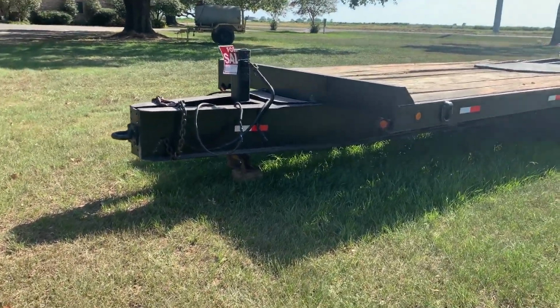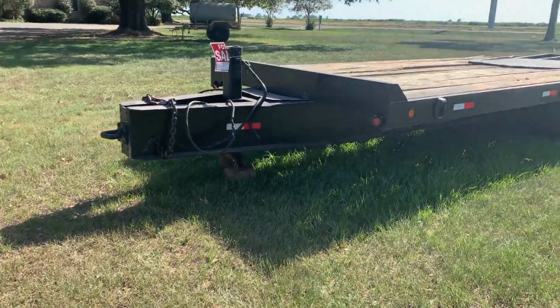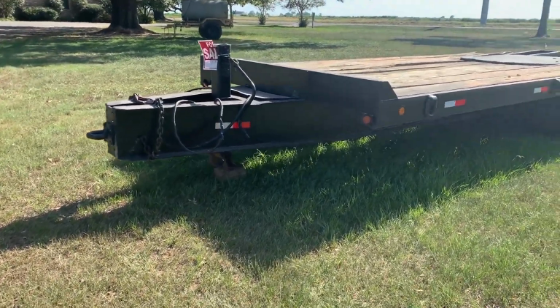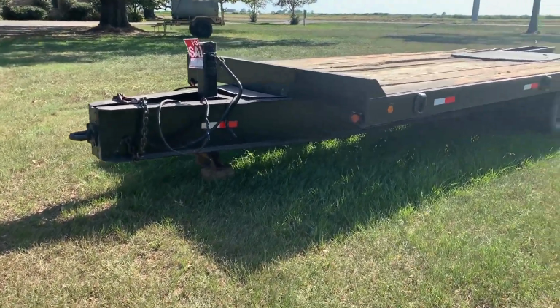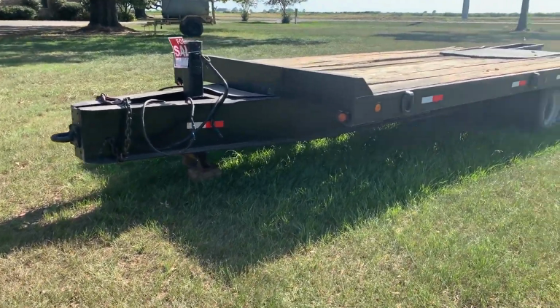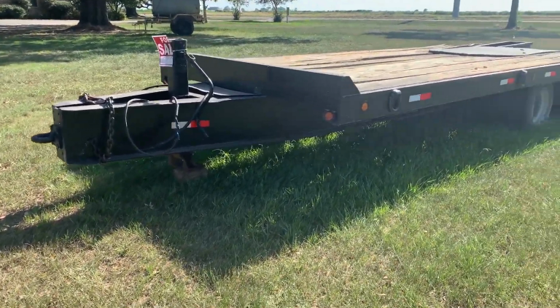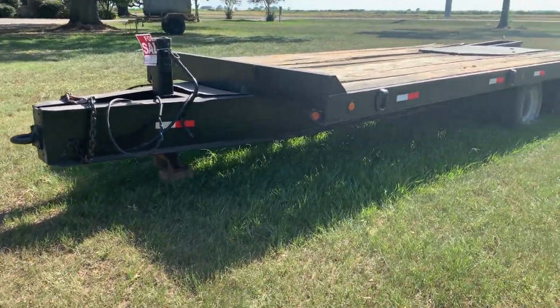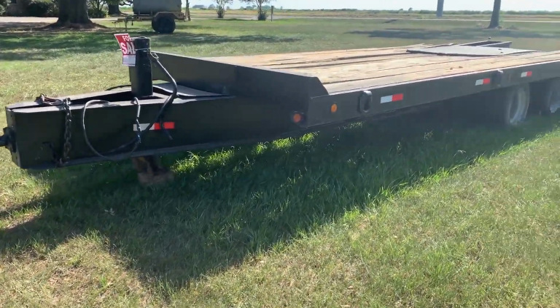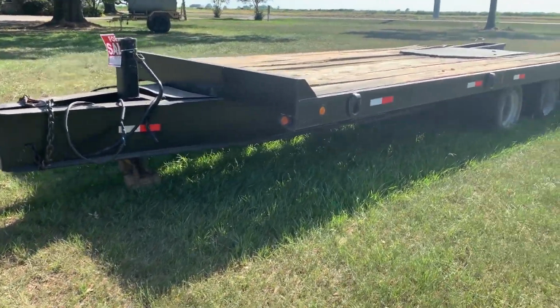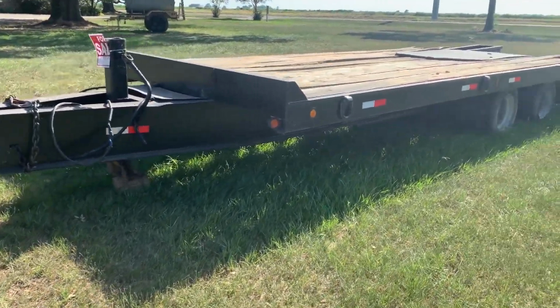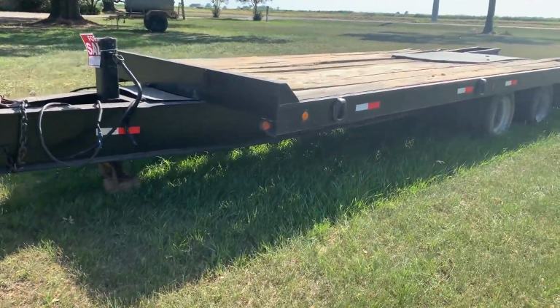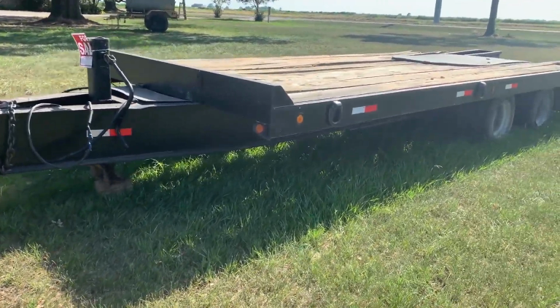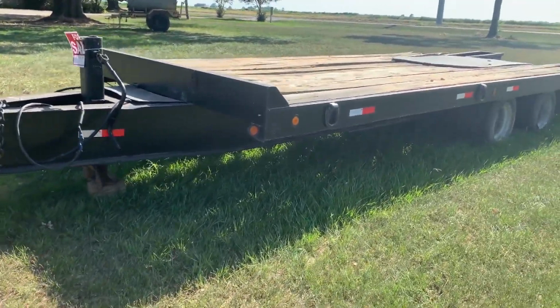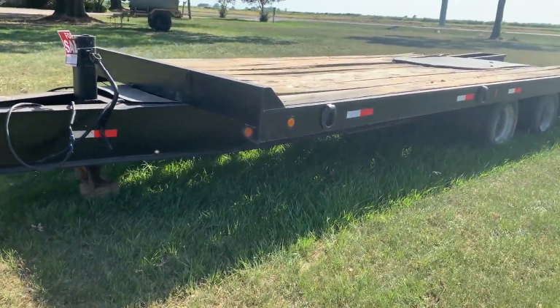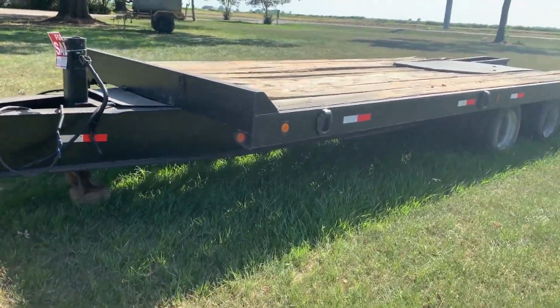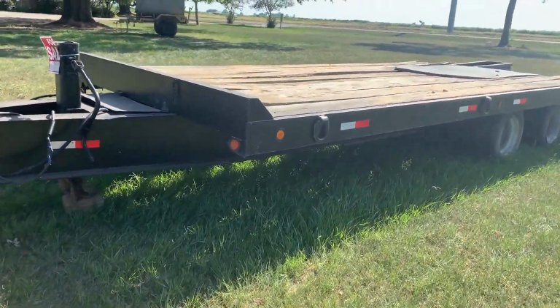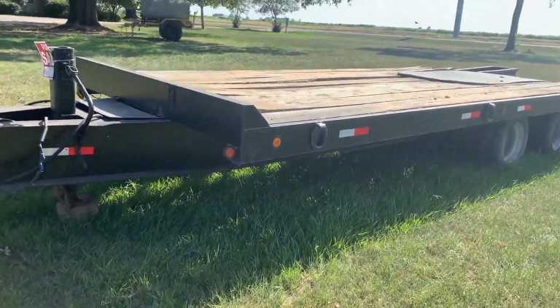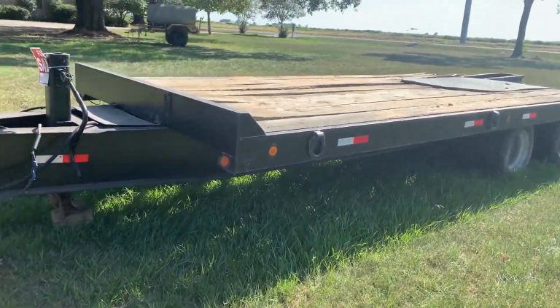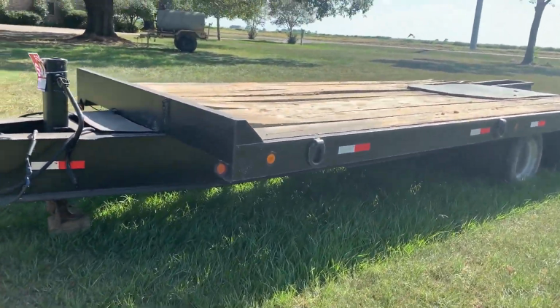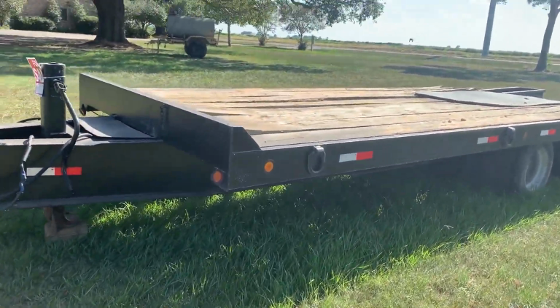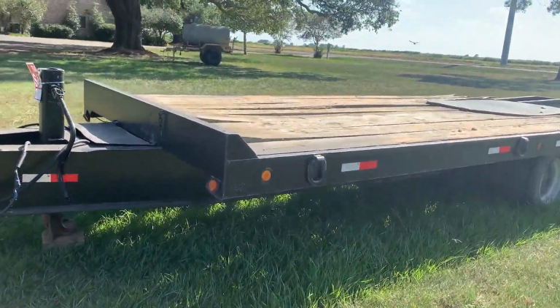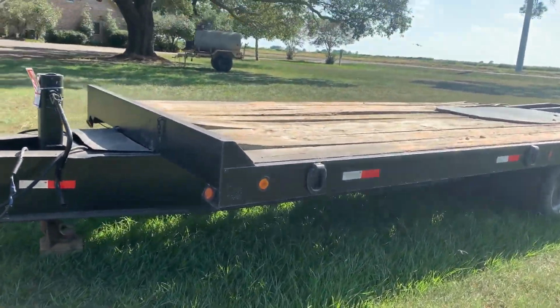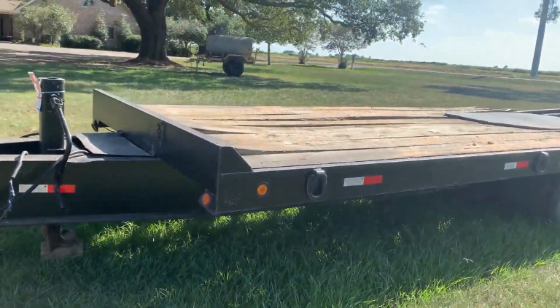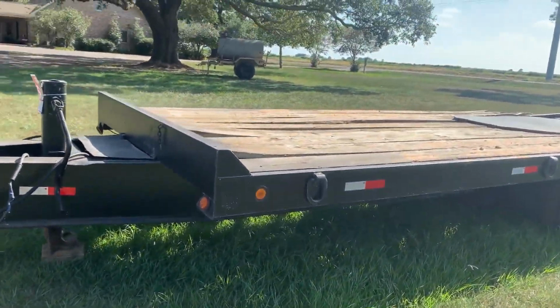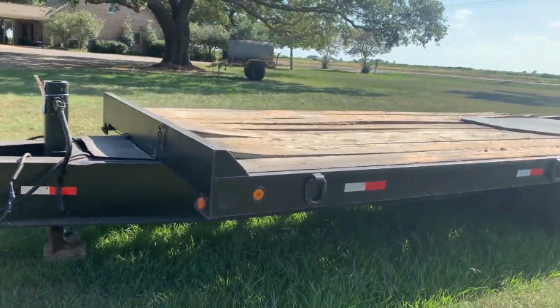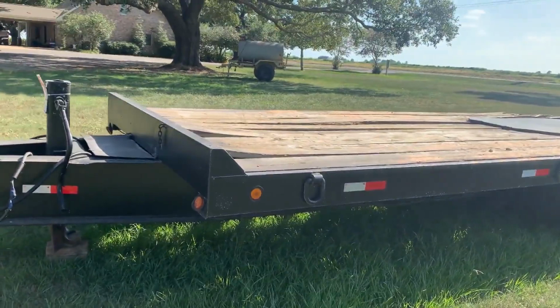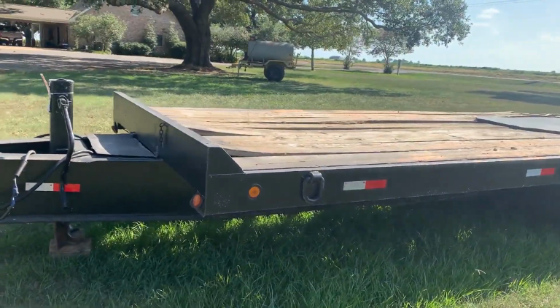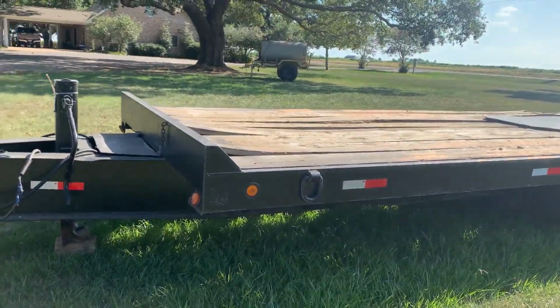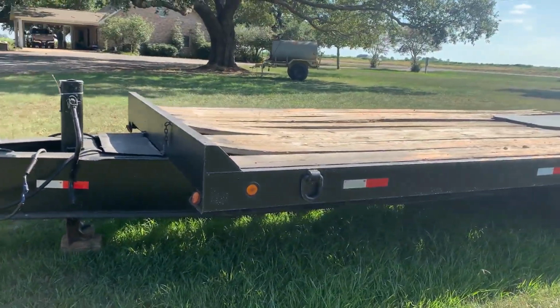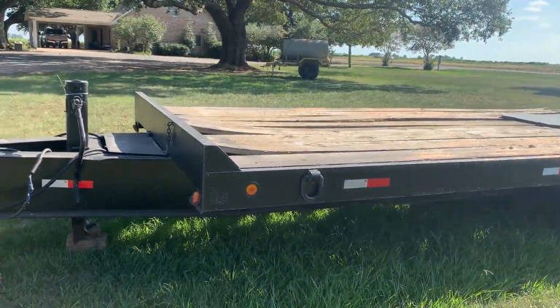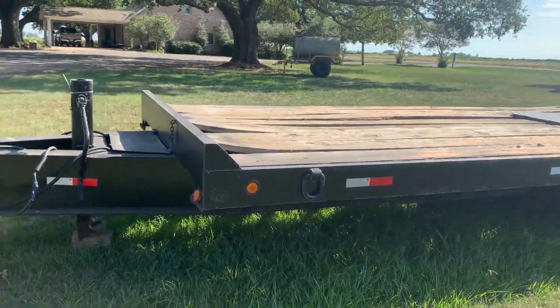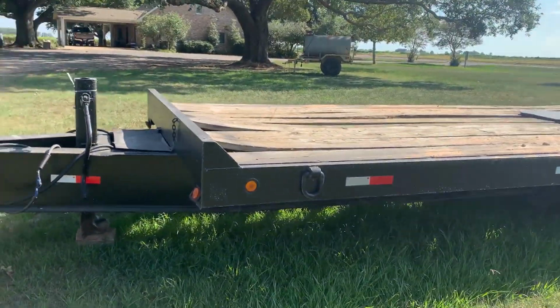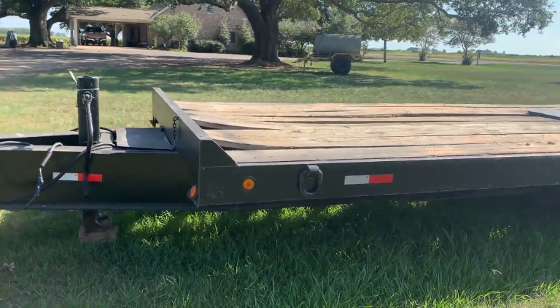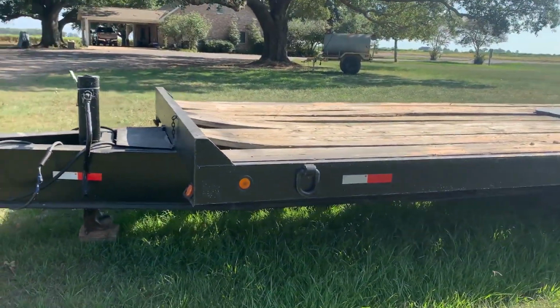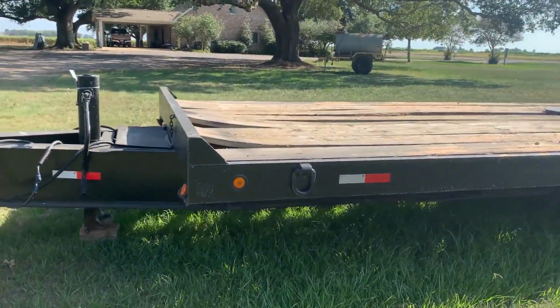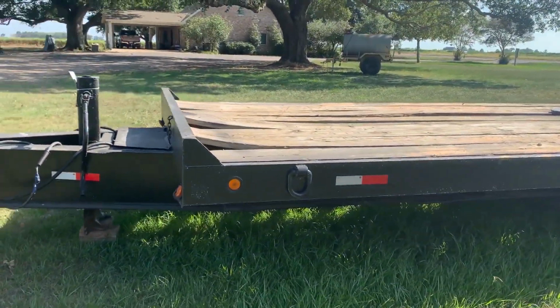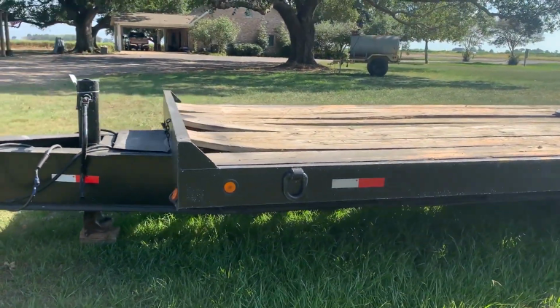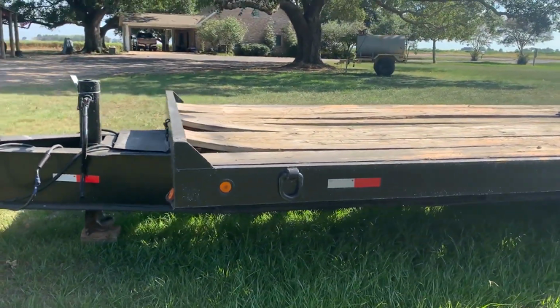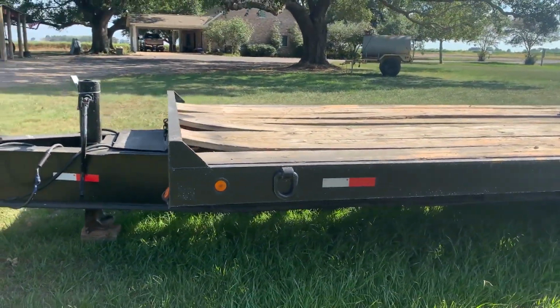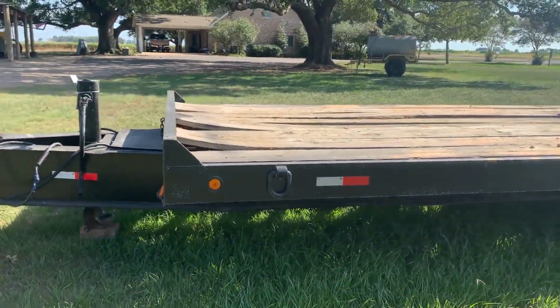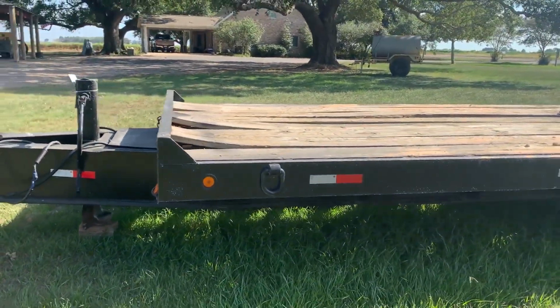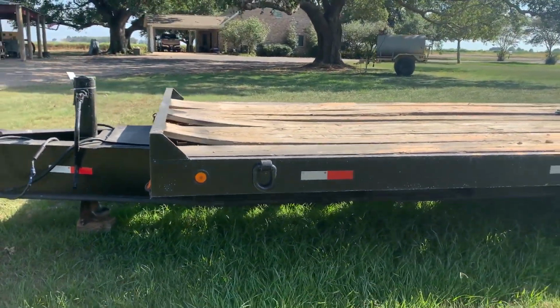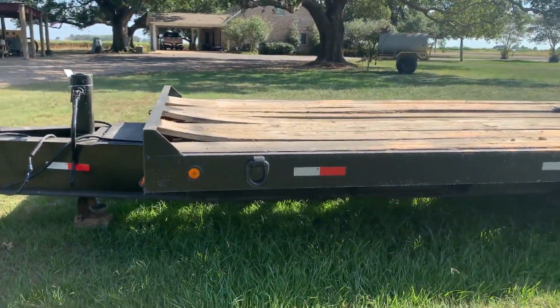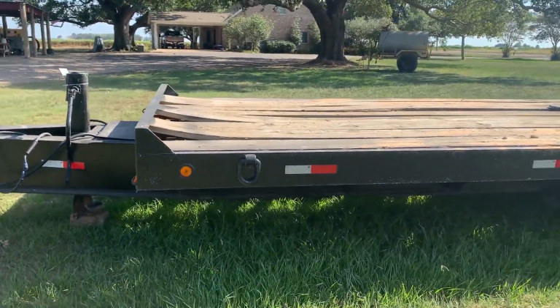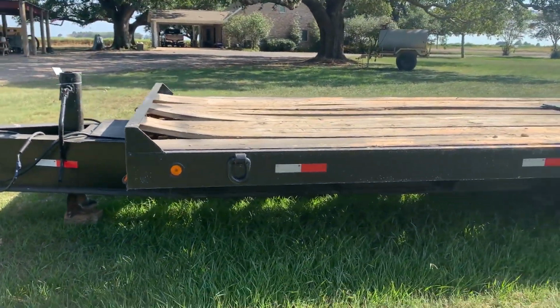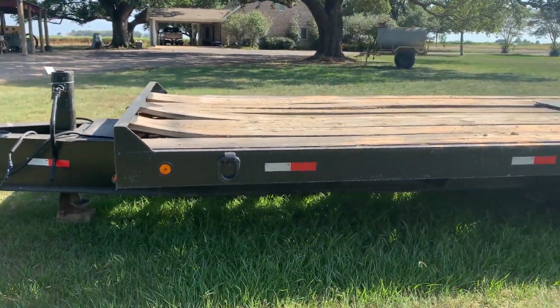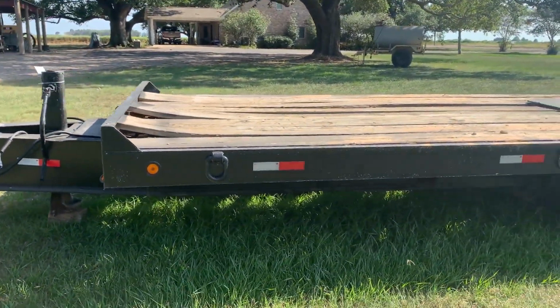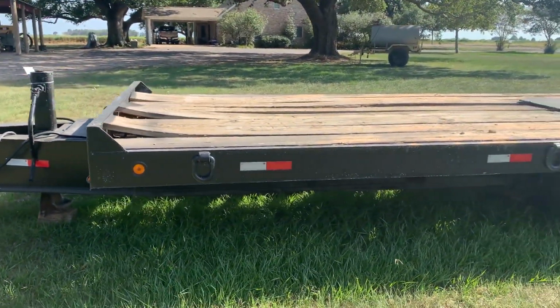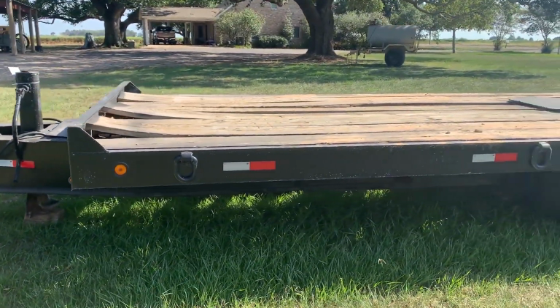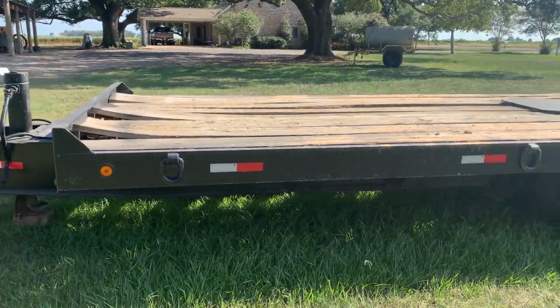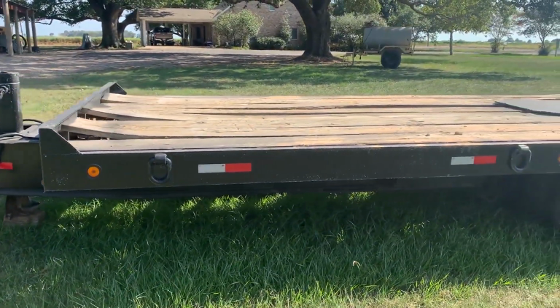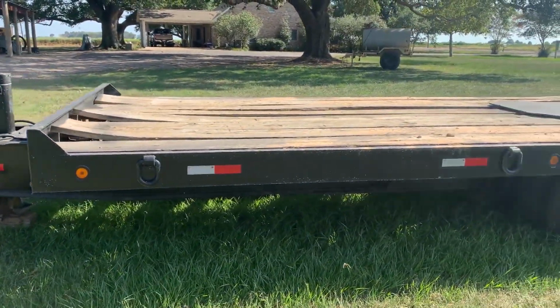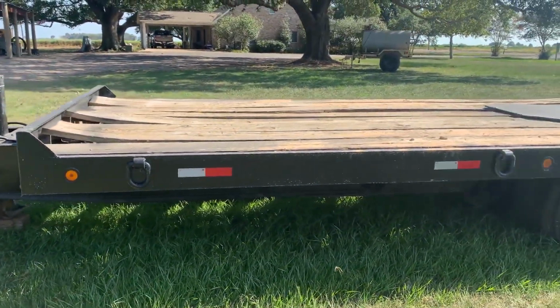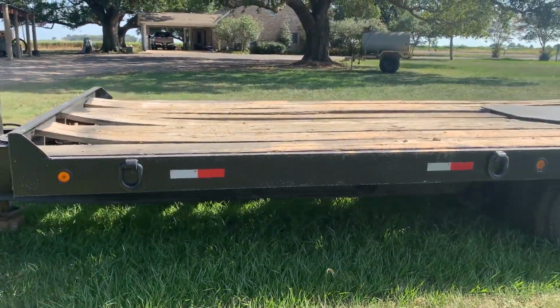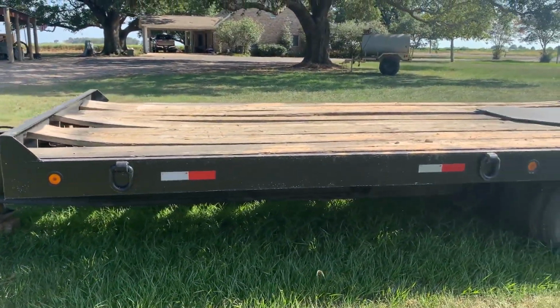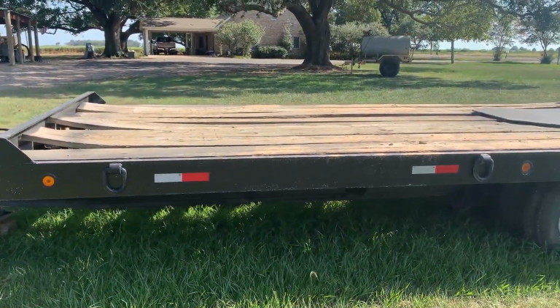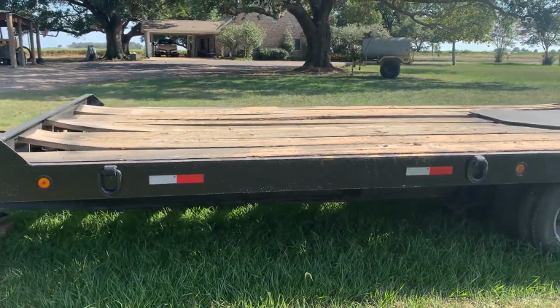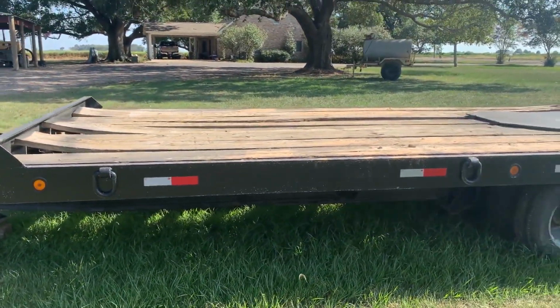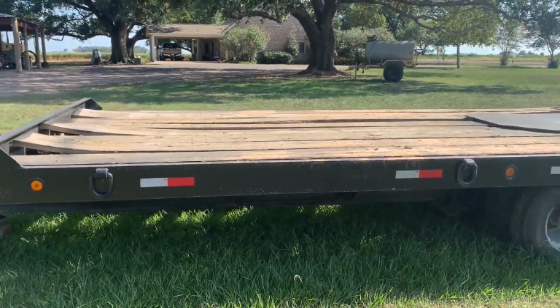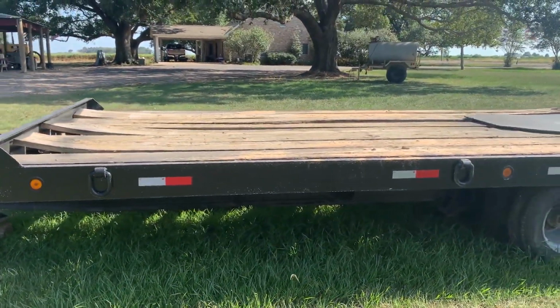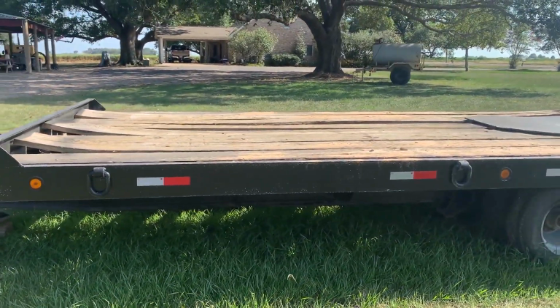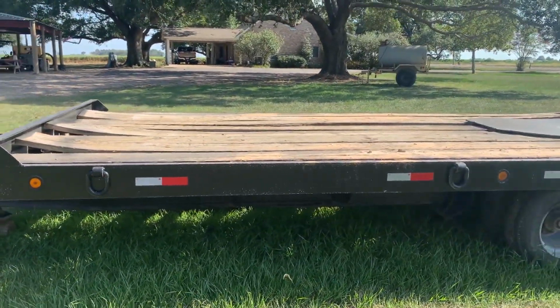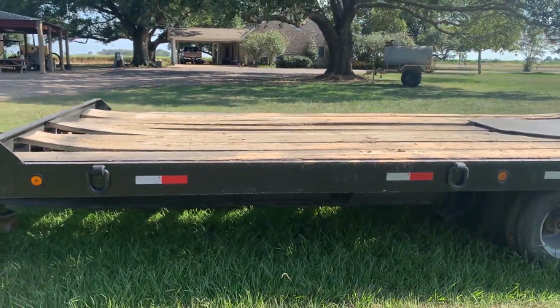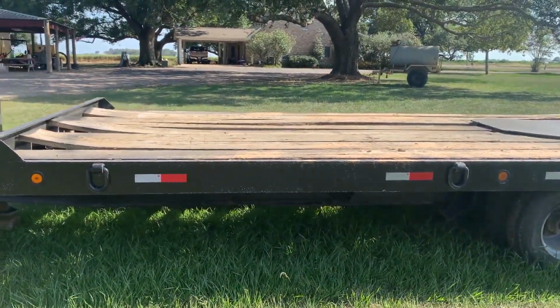It has air brakes on it. The trailer's got a good floor and decking. It's been really dry in Louisiana, so a couple boards are lipped up, but the floor itself is really nice and solid.